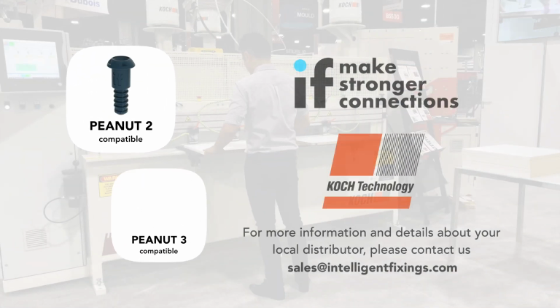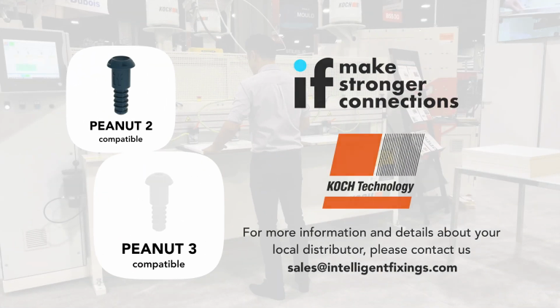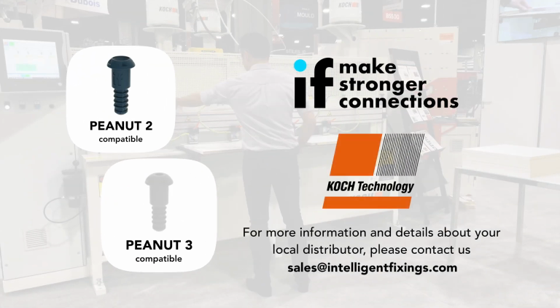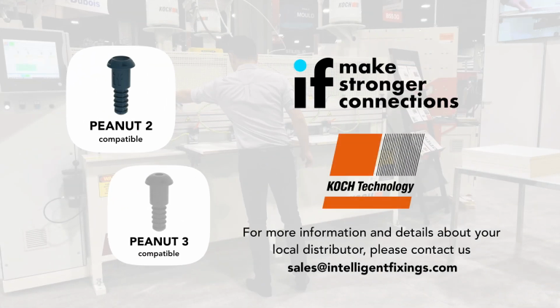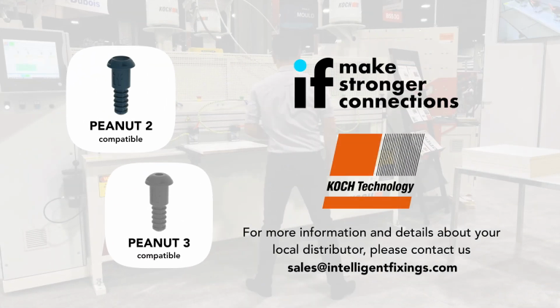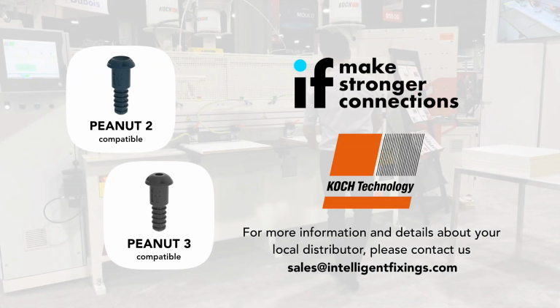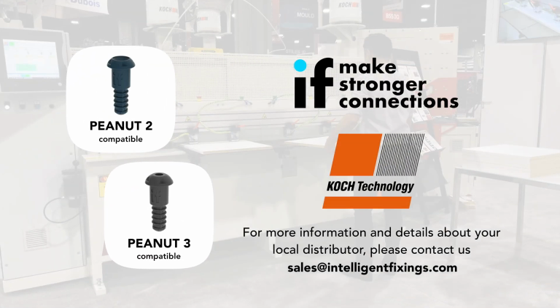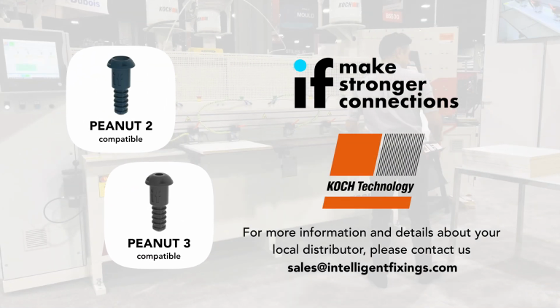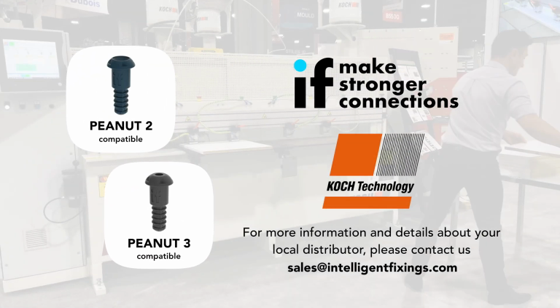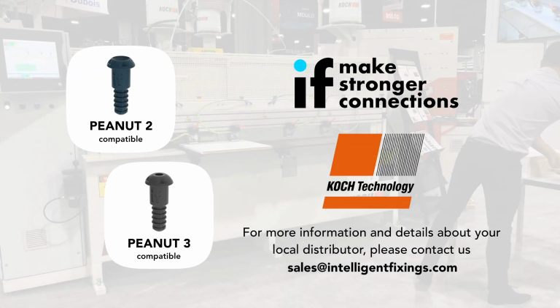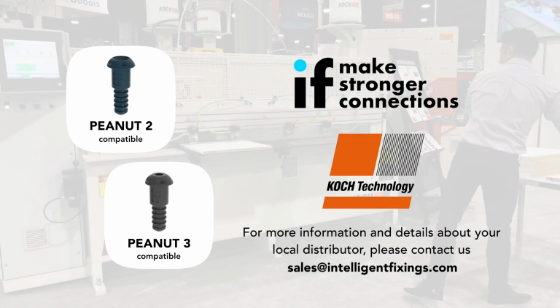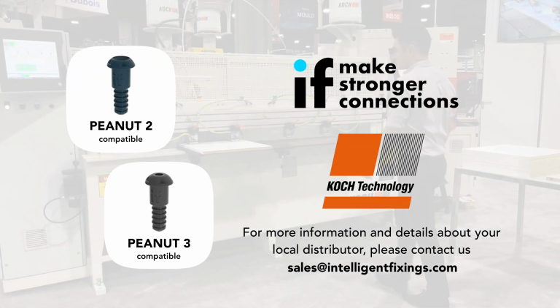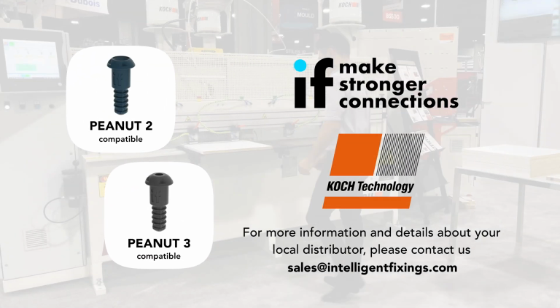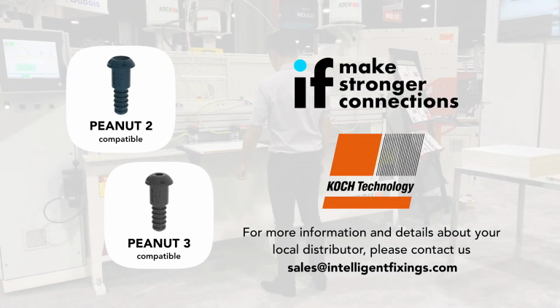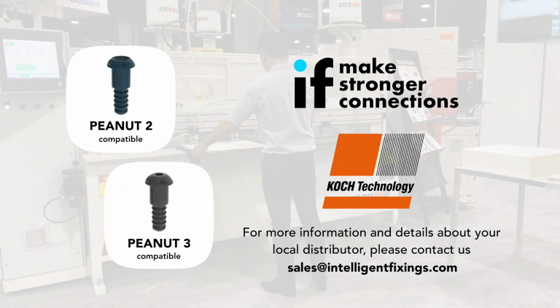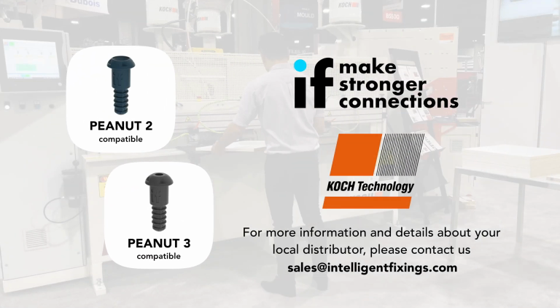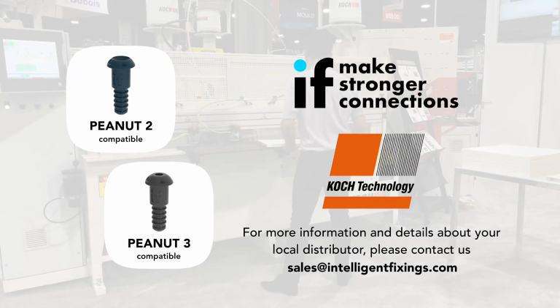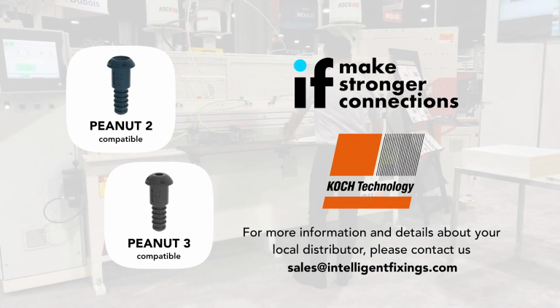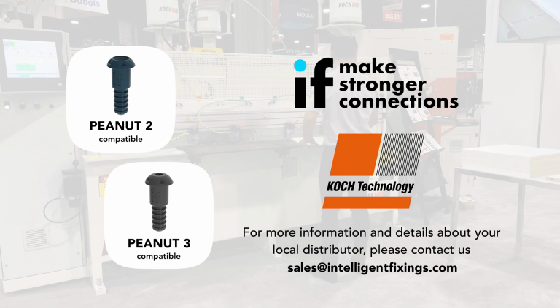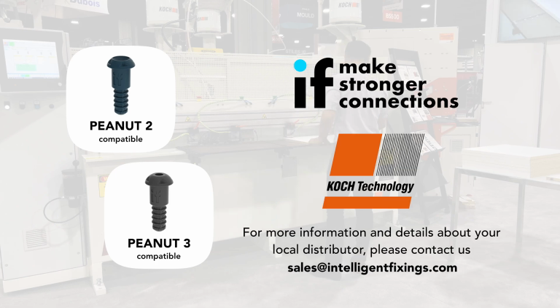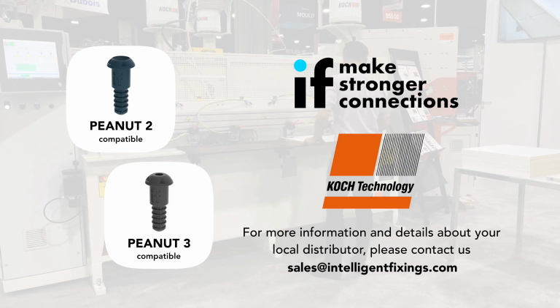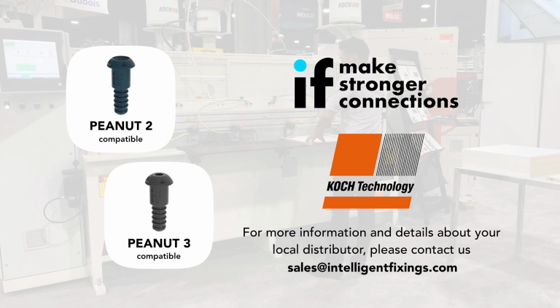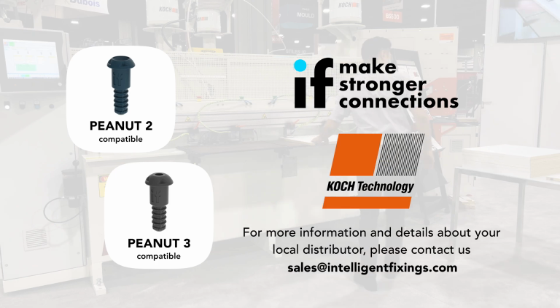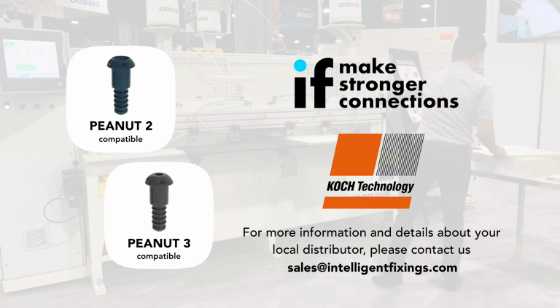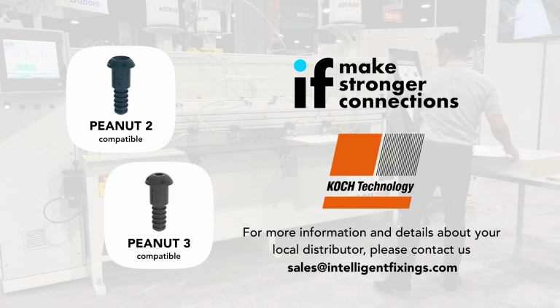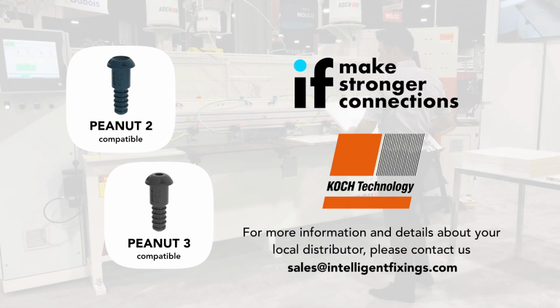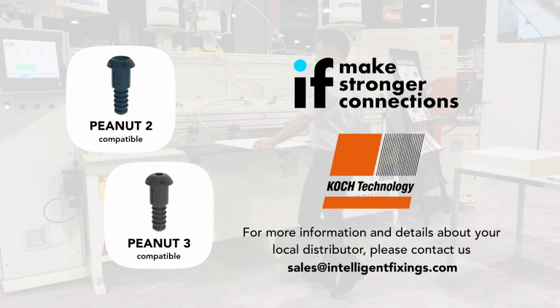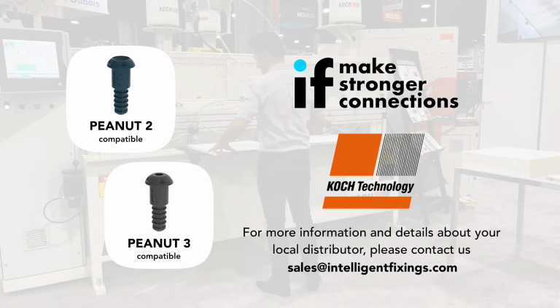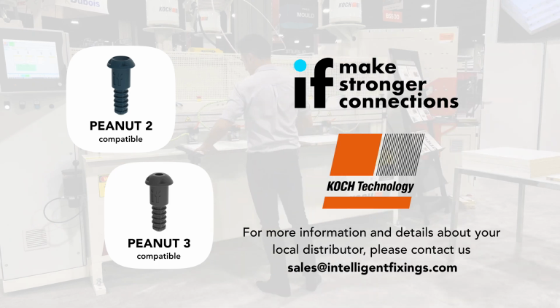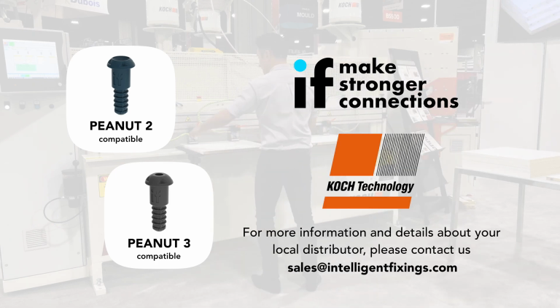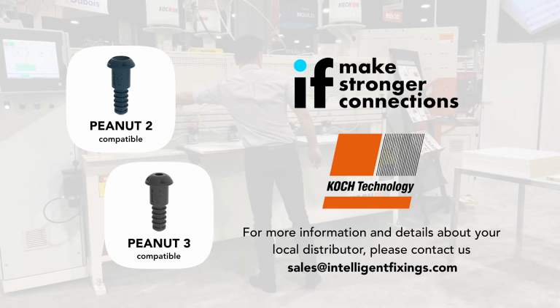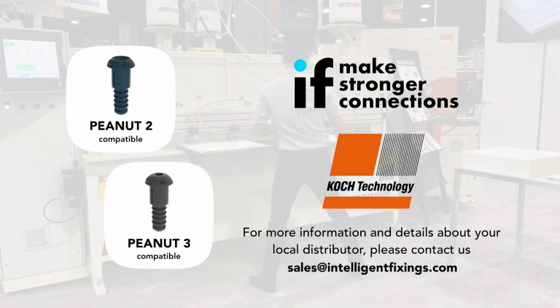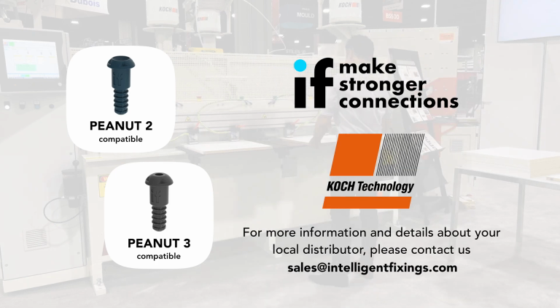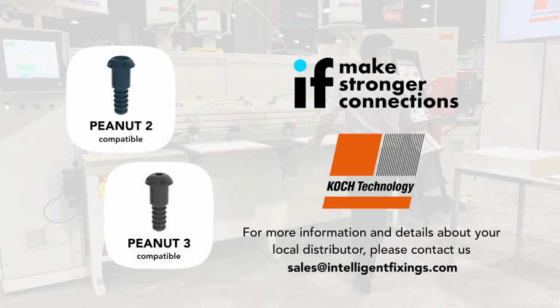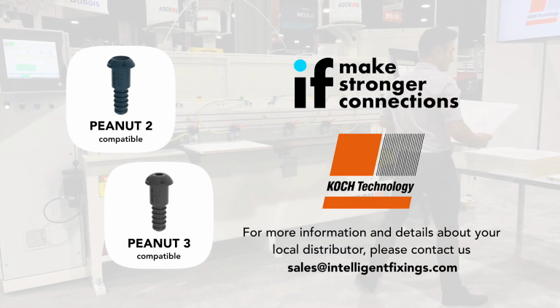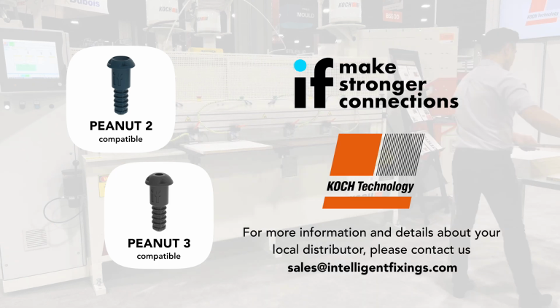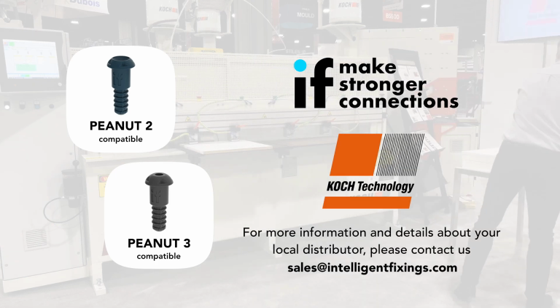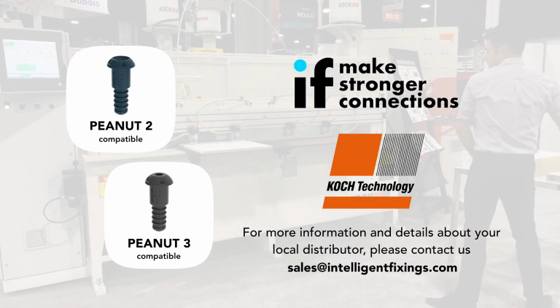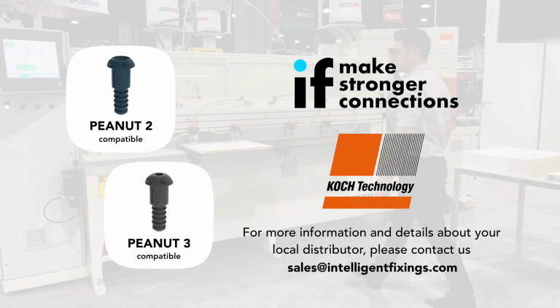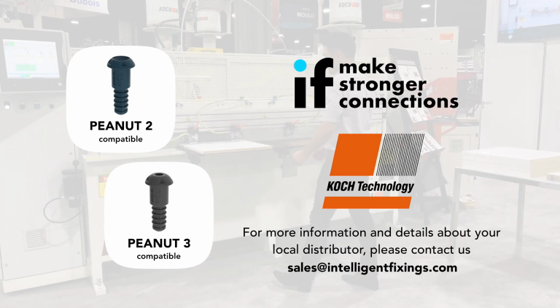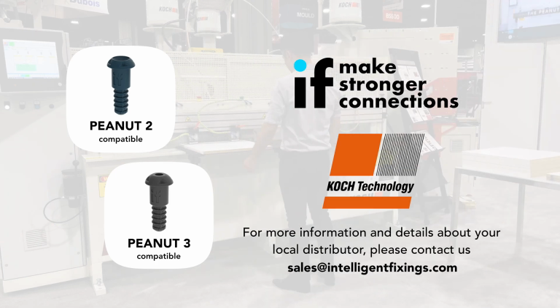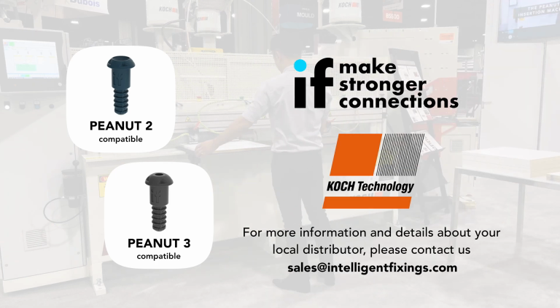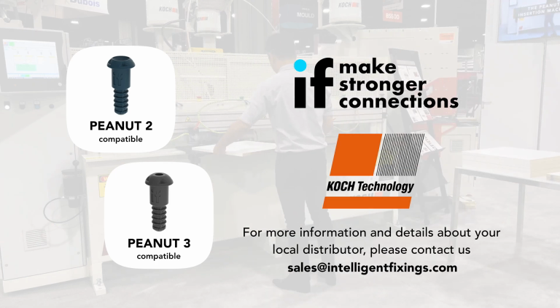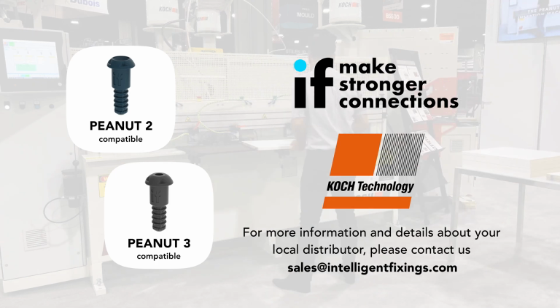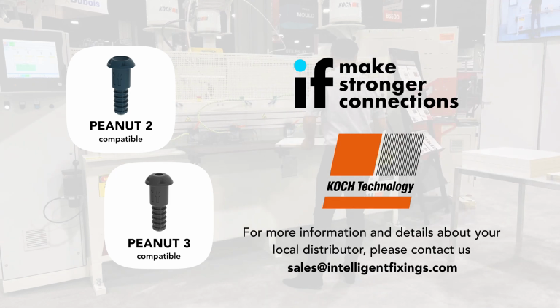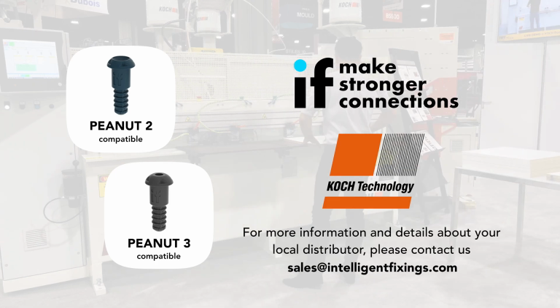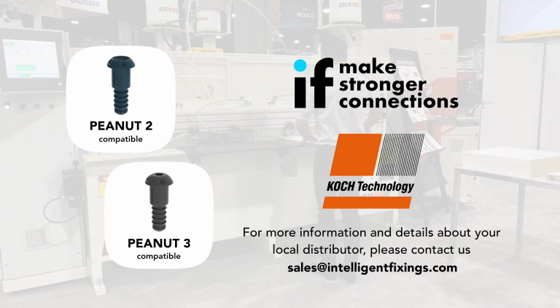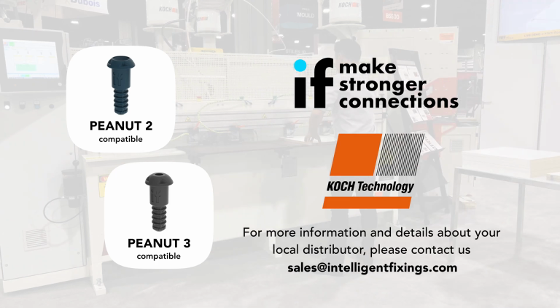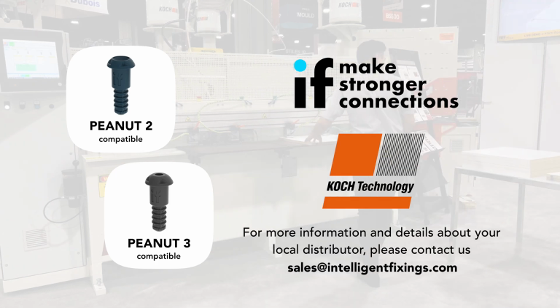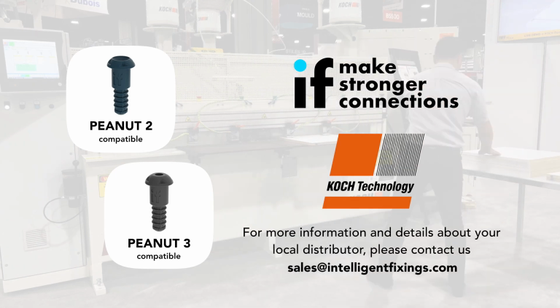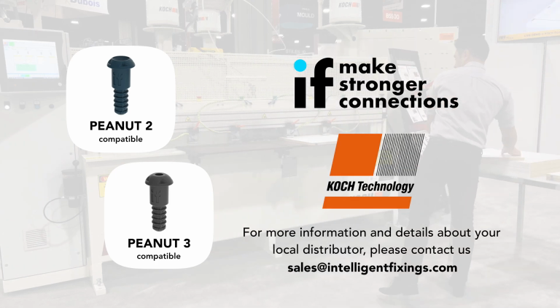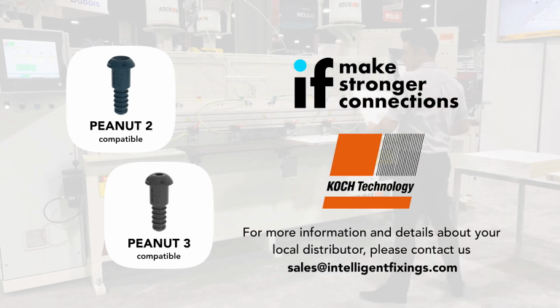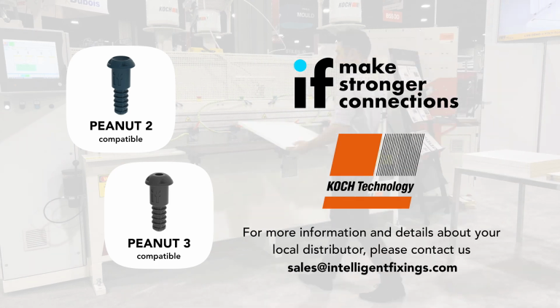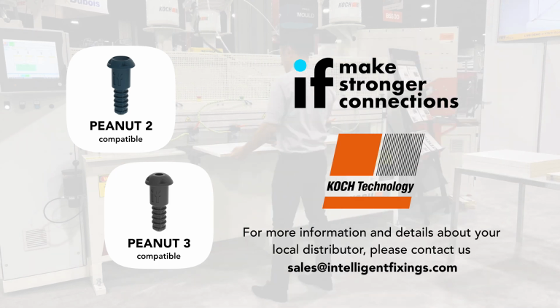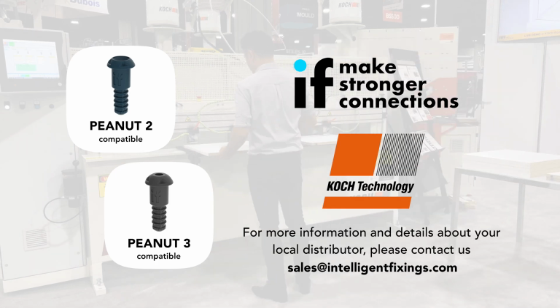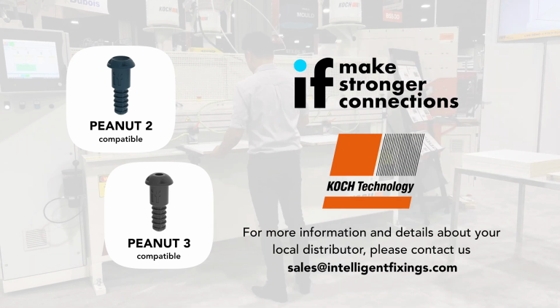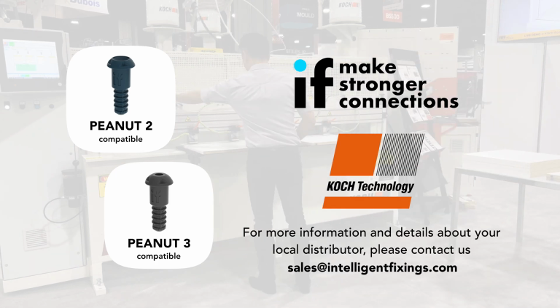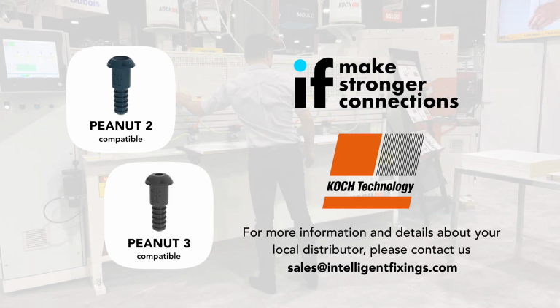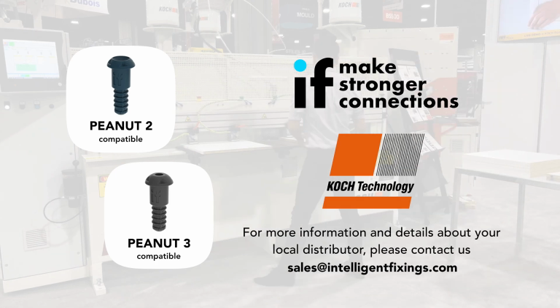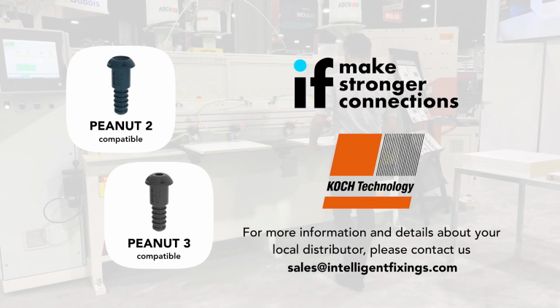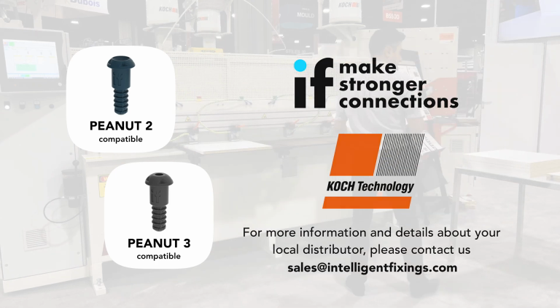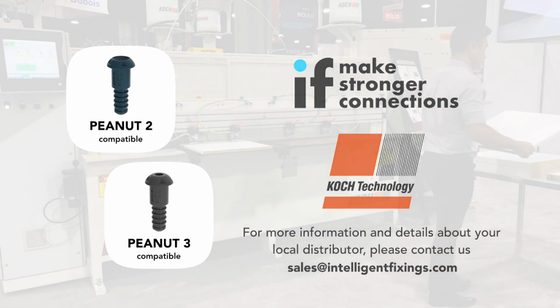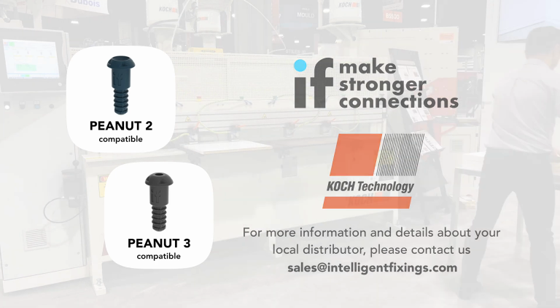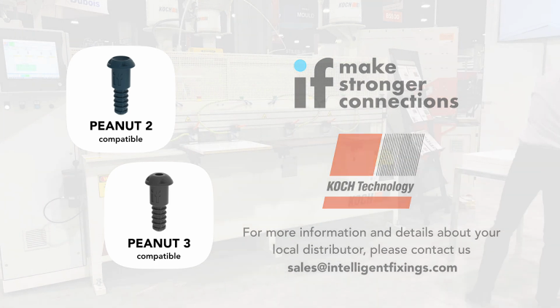Contact Intelligent Fixings now for more information. Thank you.